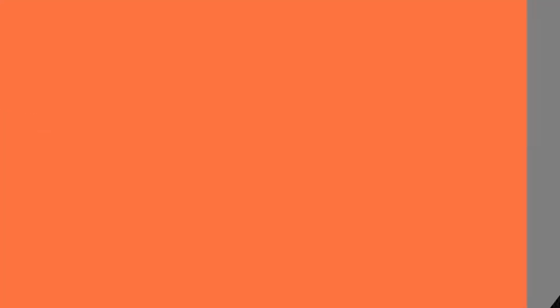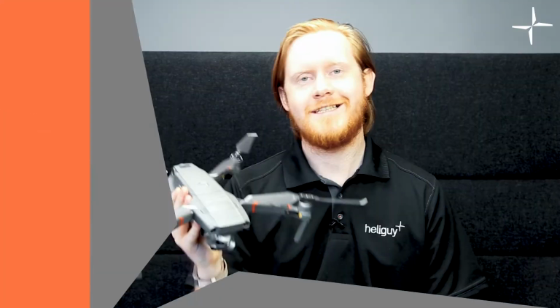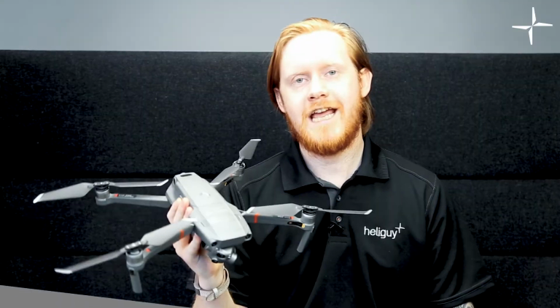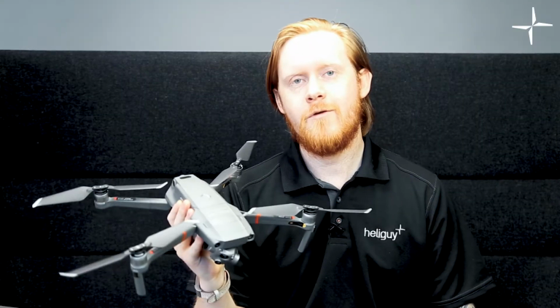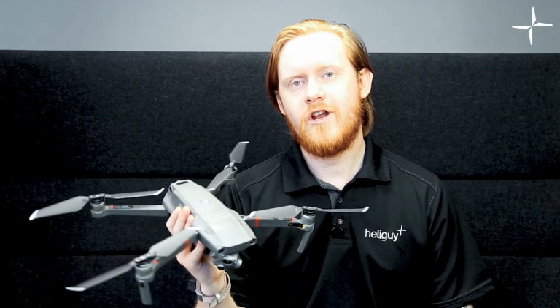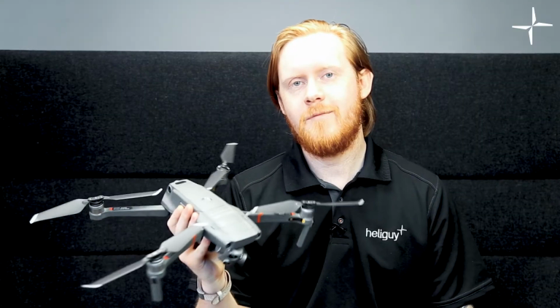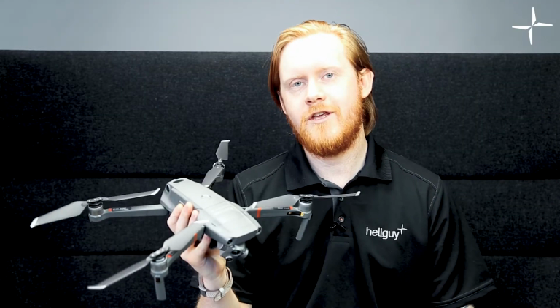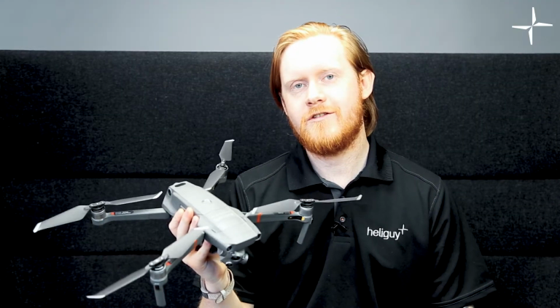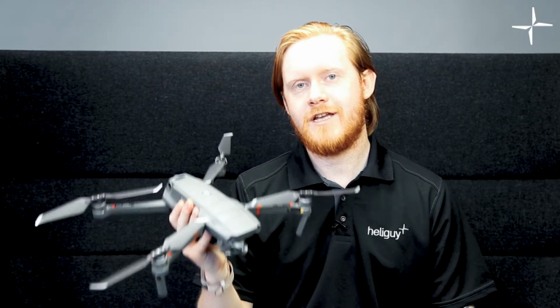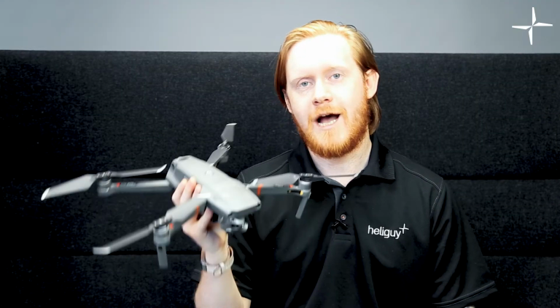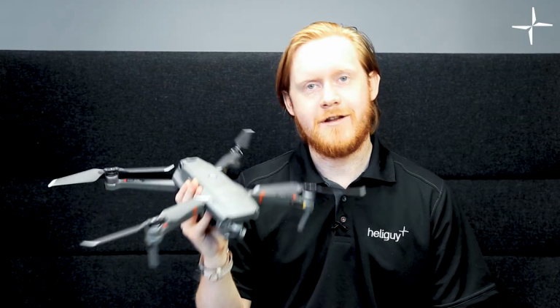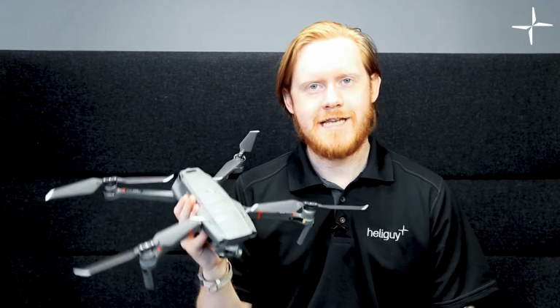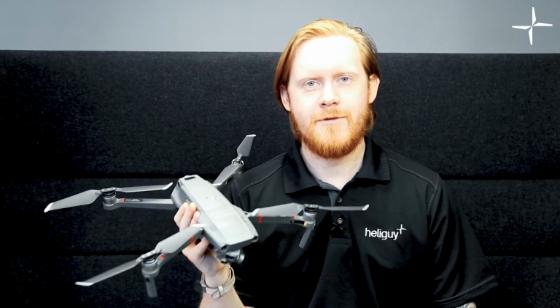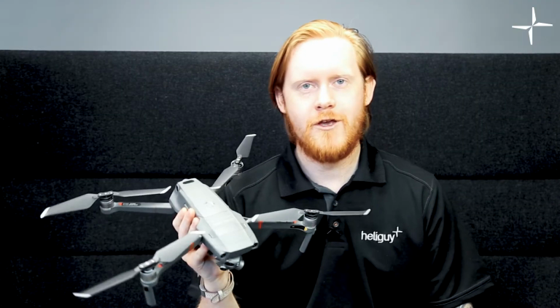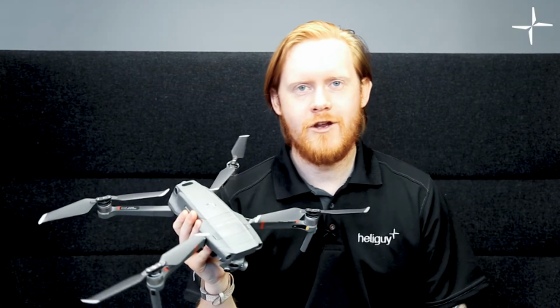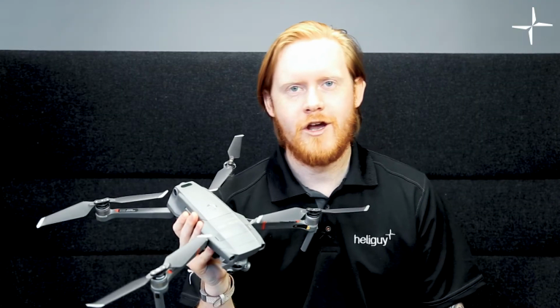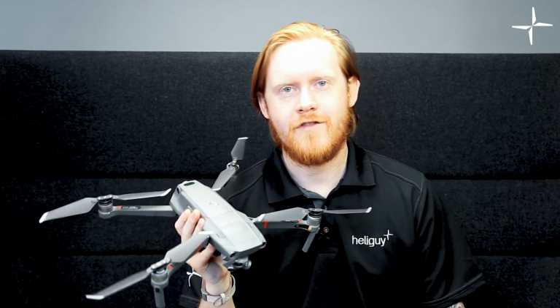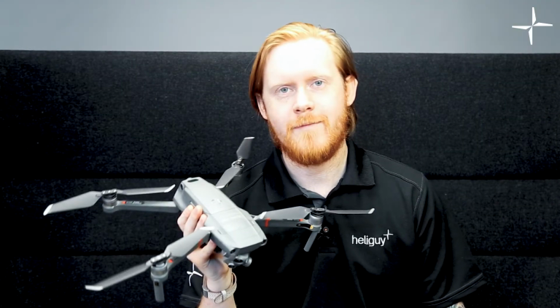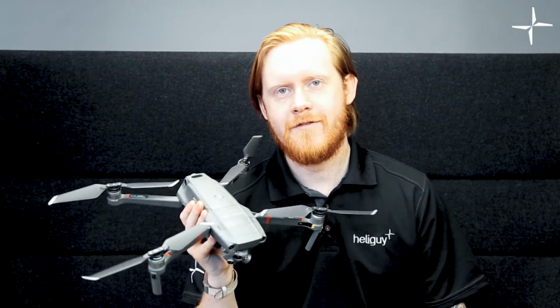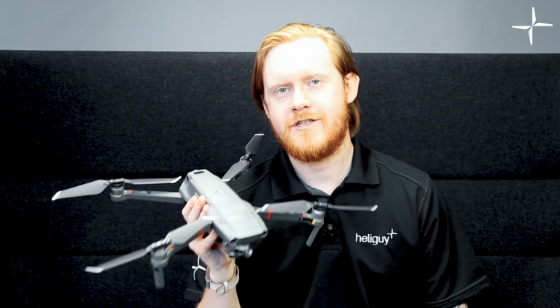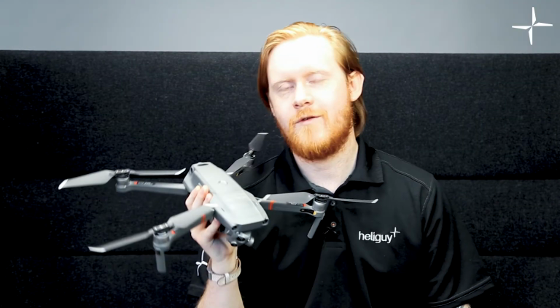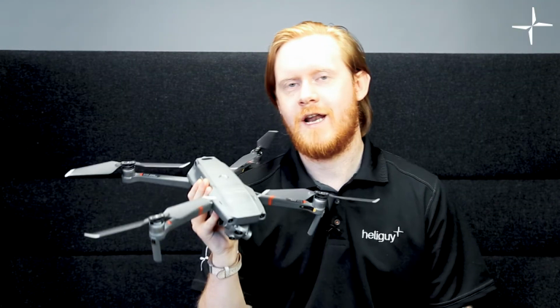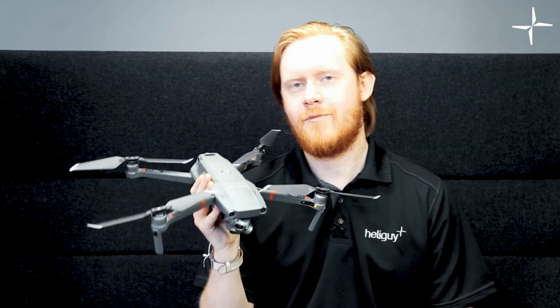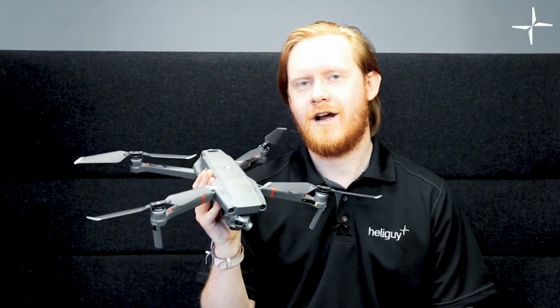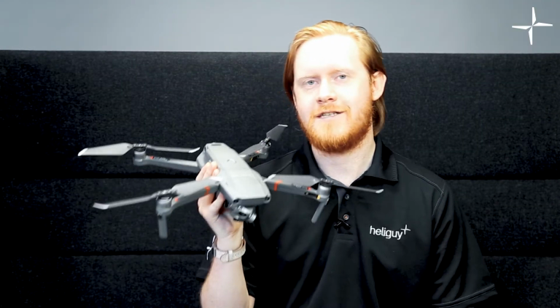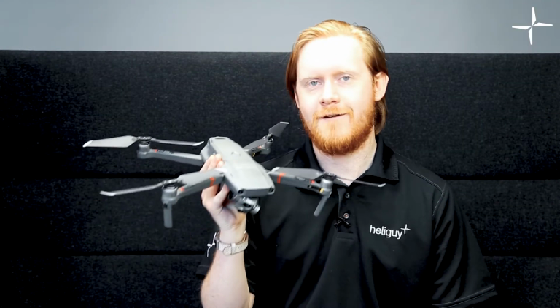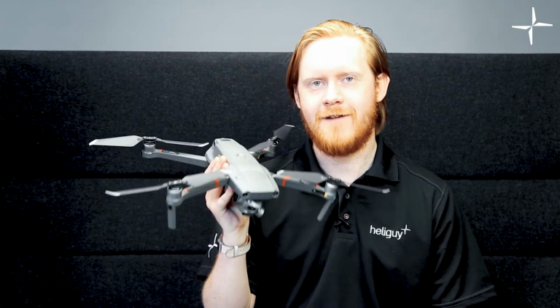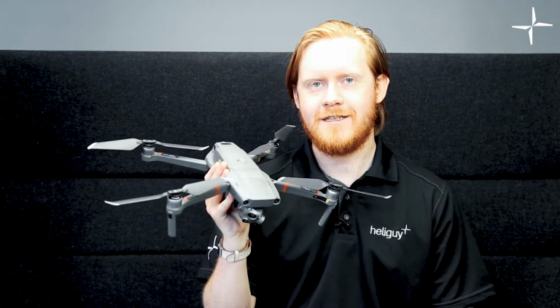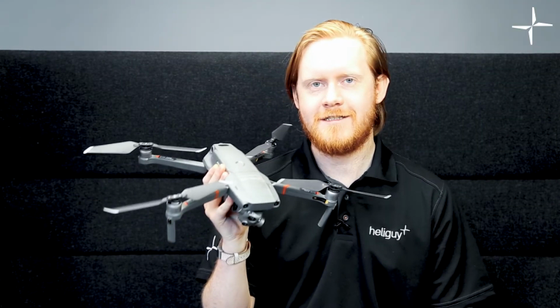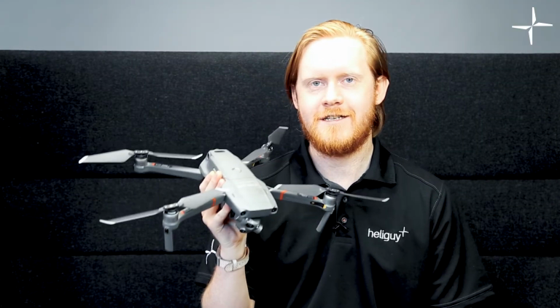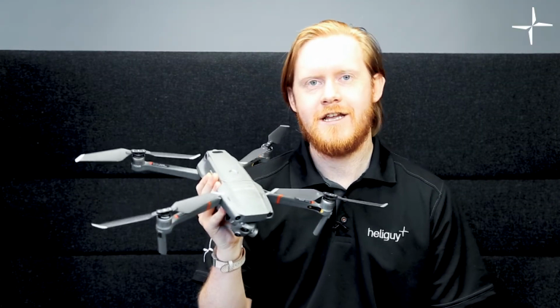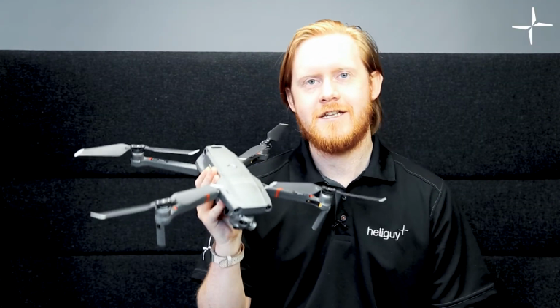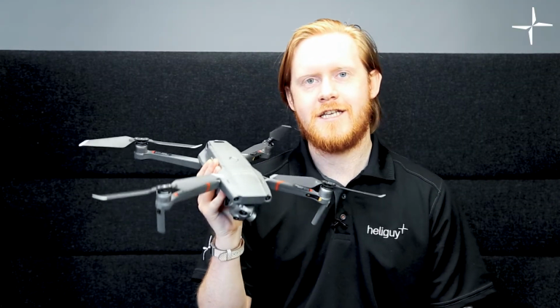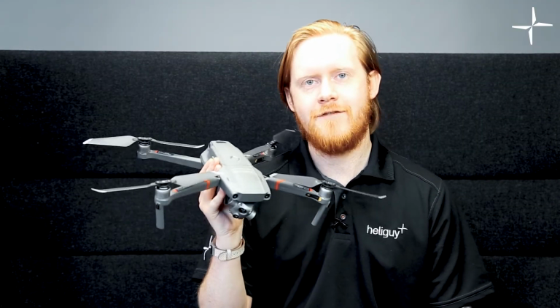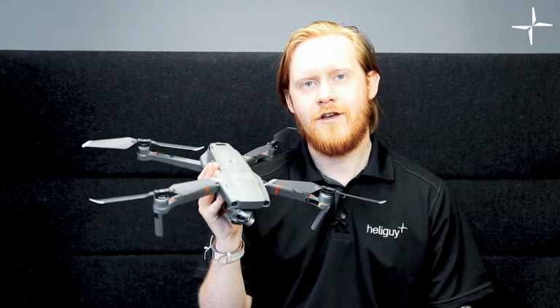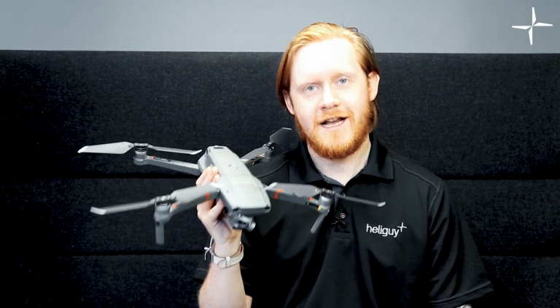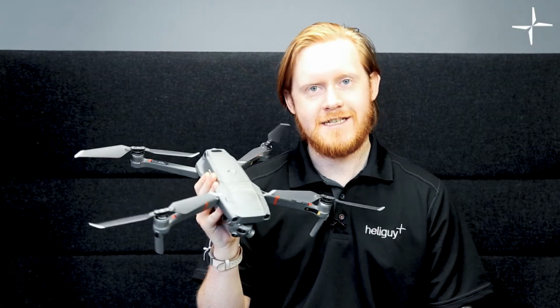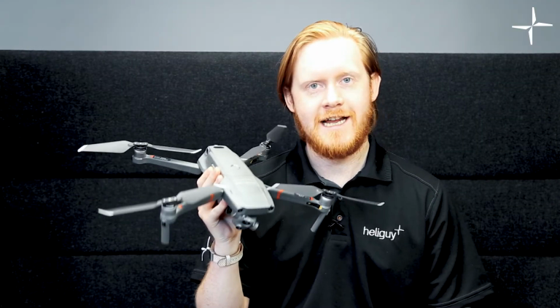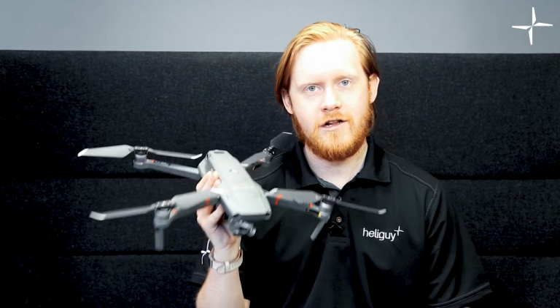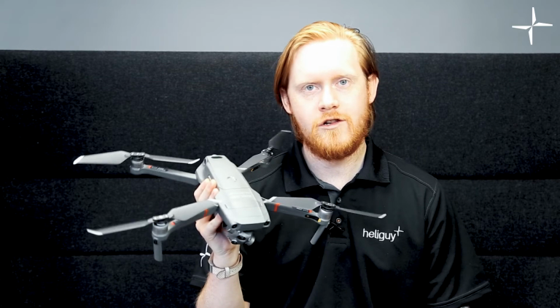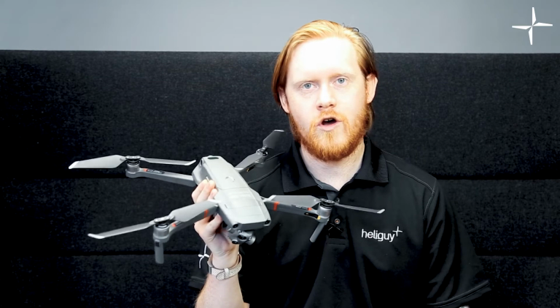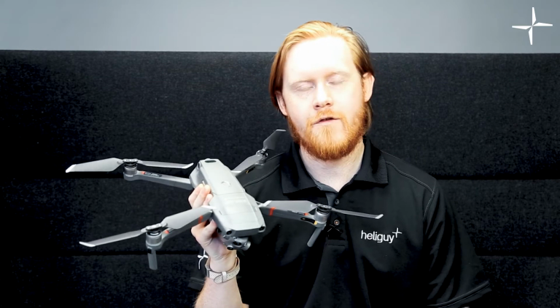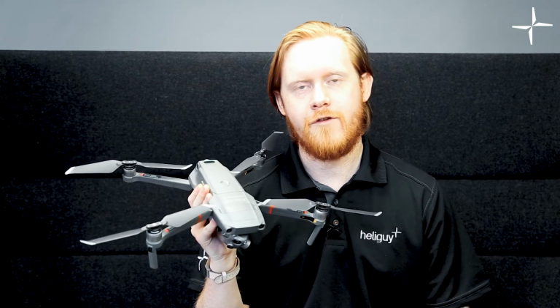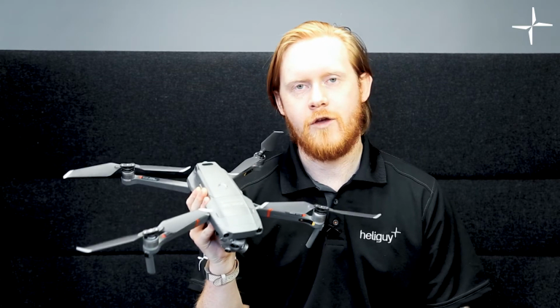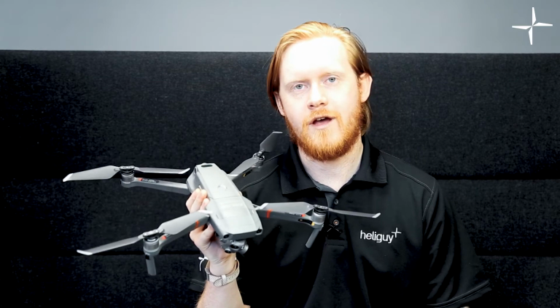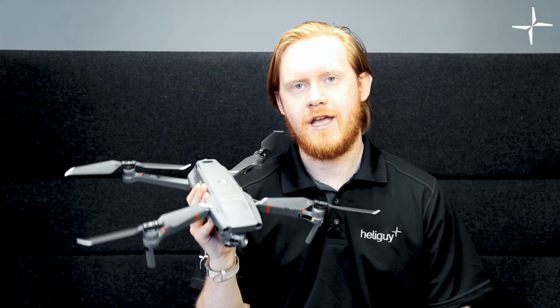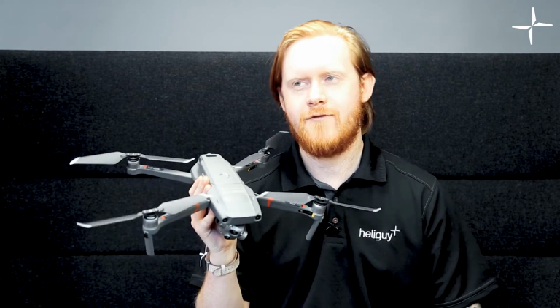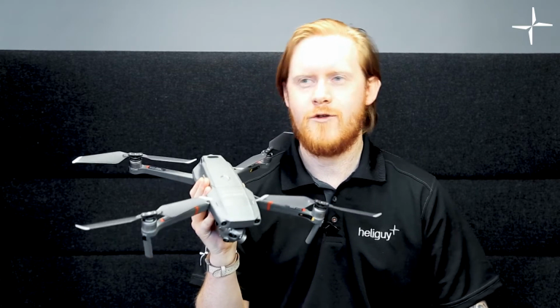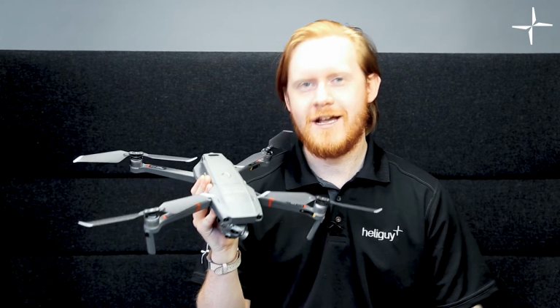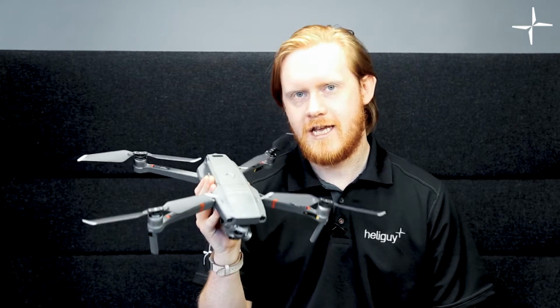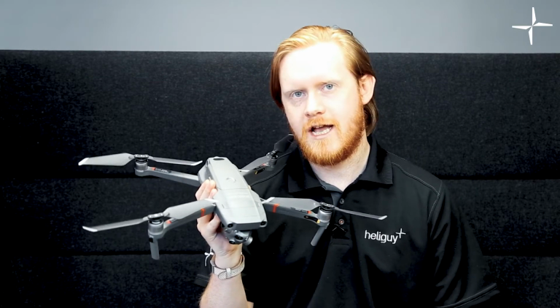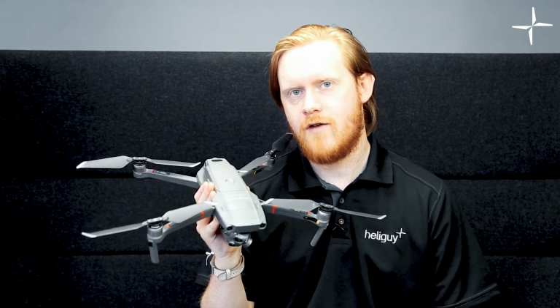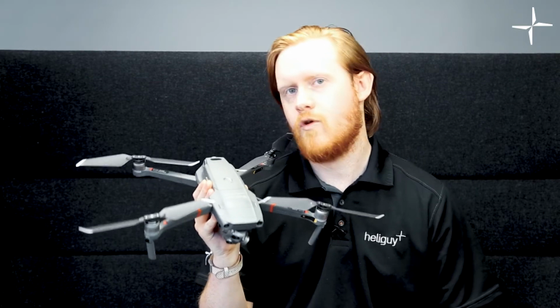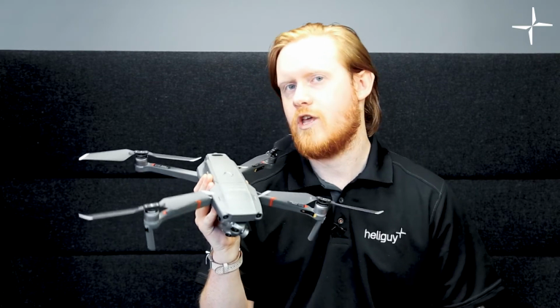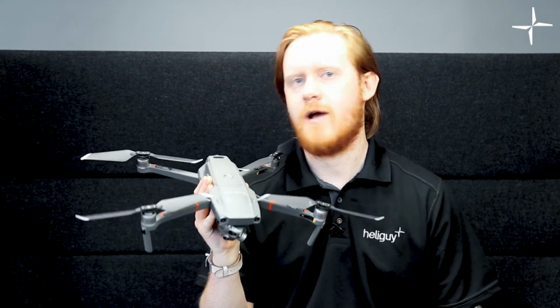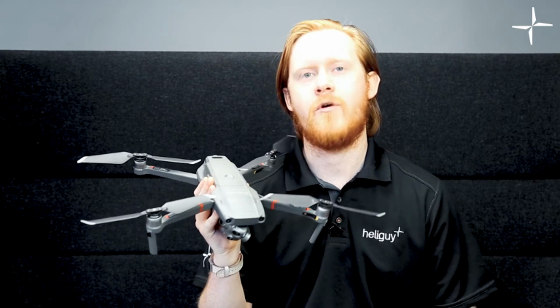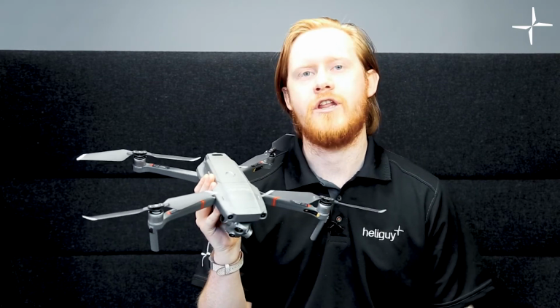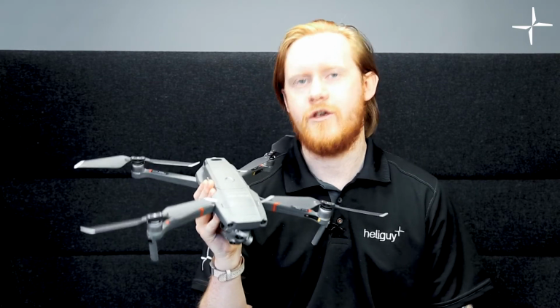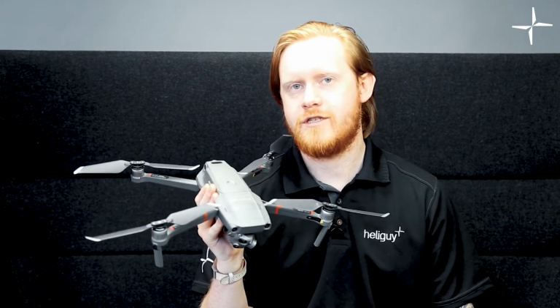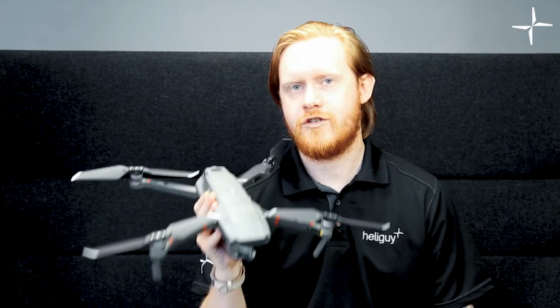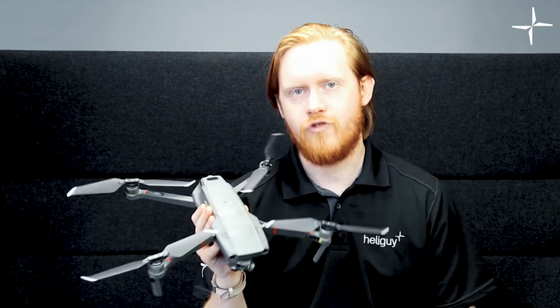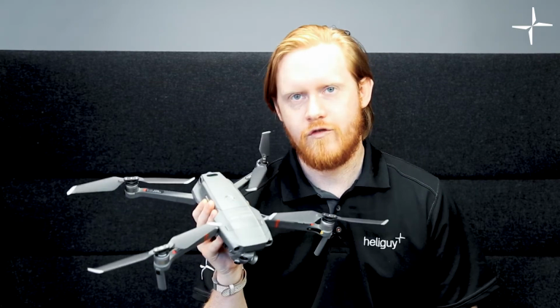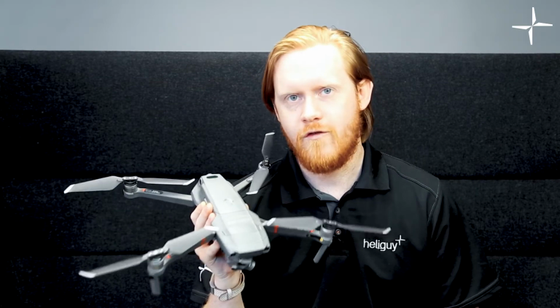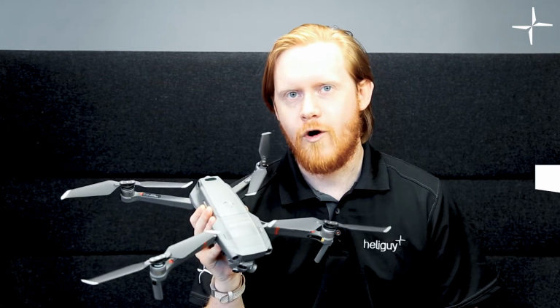Today we're going to be using our demo unit of the Mavic 2 Enterprise Advanced to give you a technical overview and give you an idea of what you might want to use this drone for.